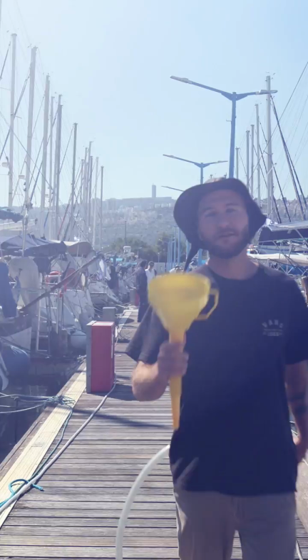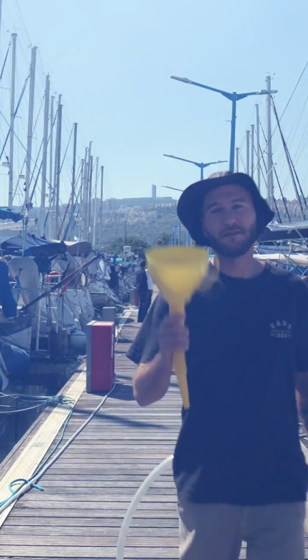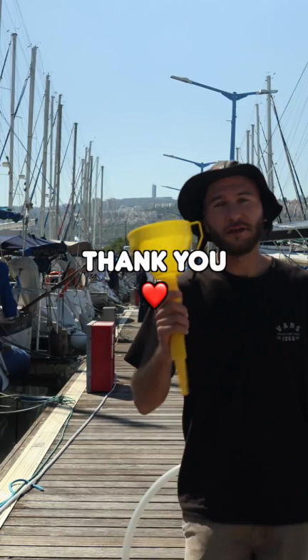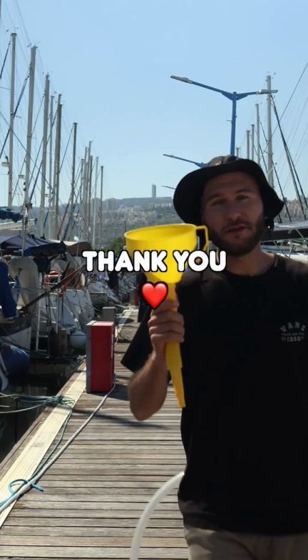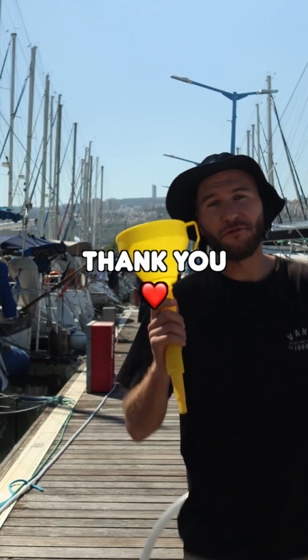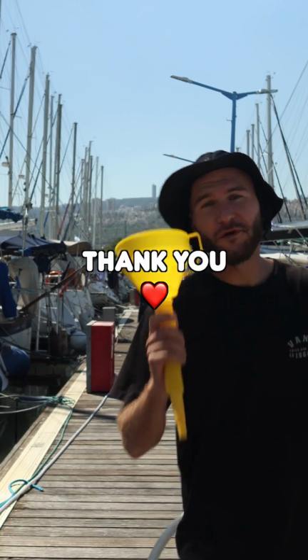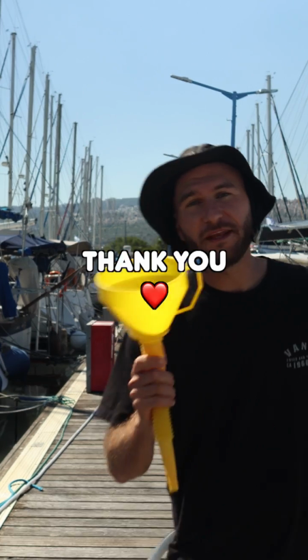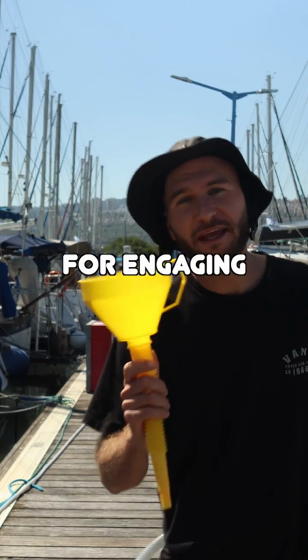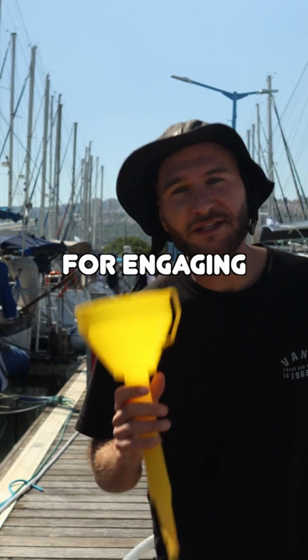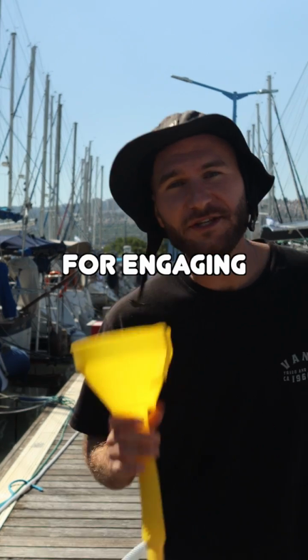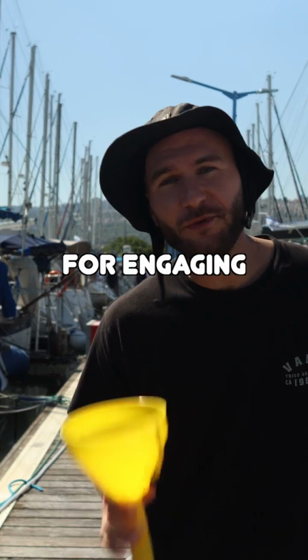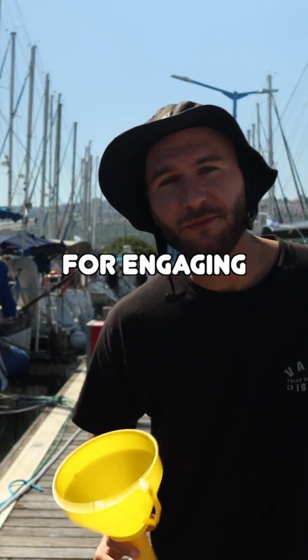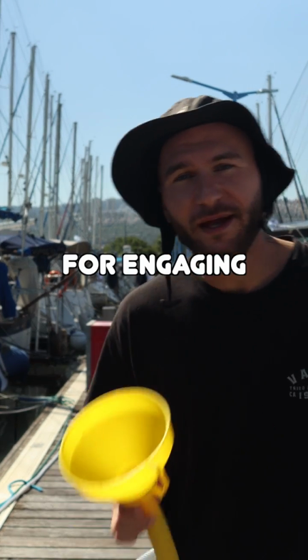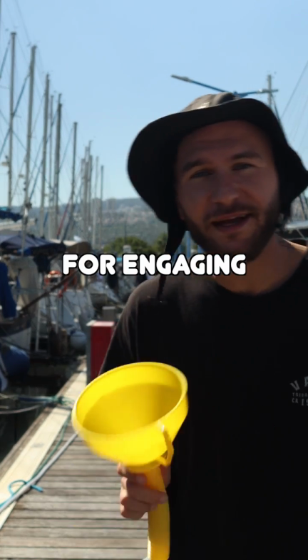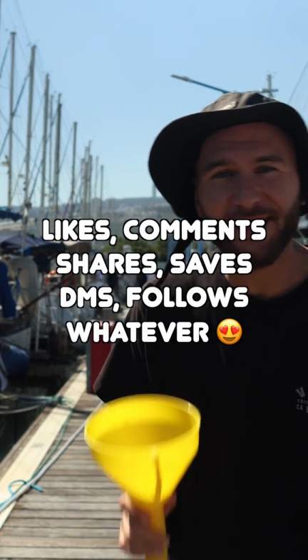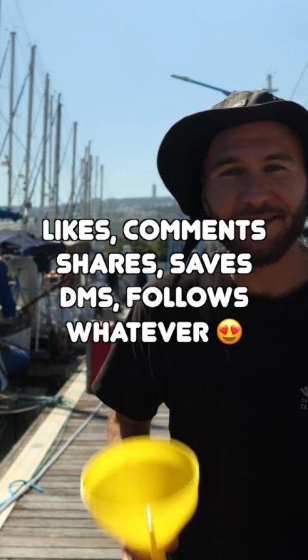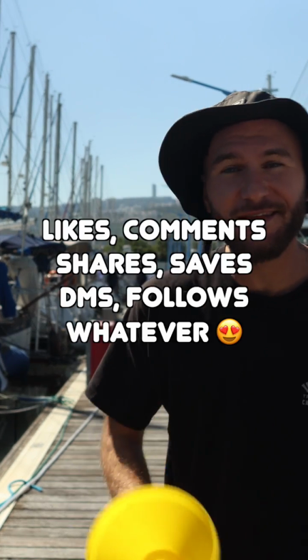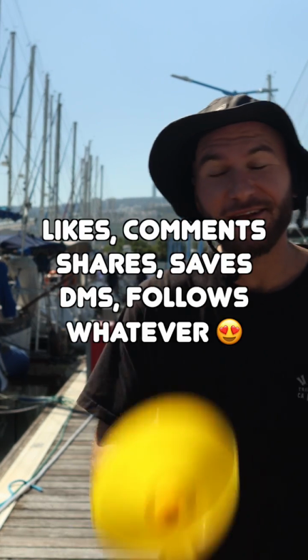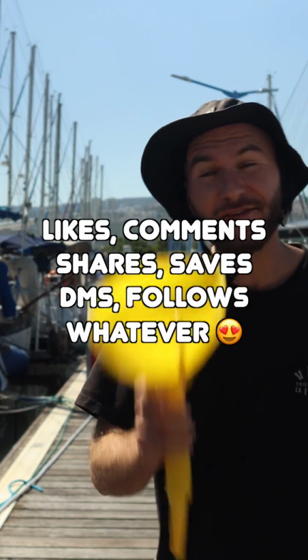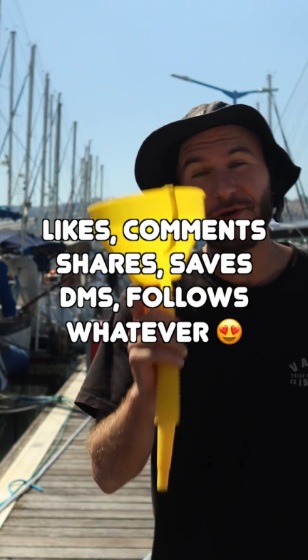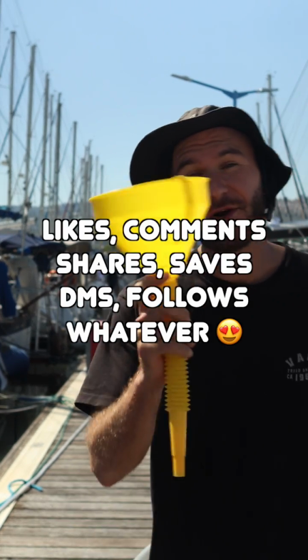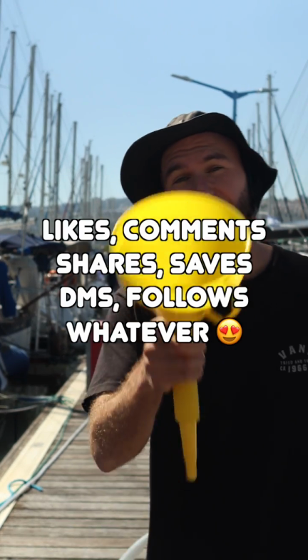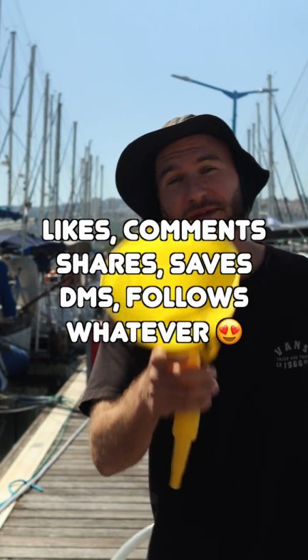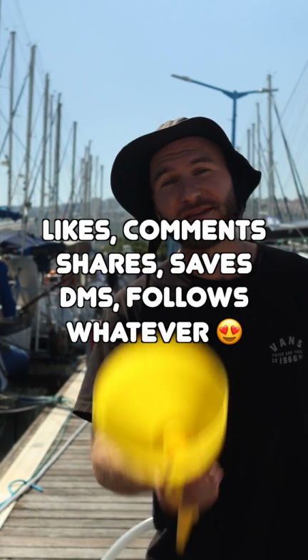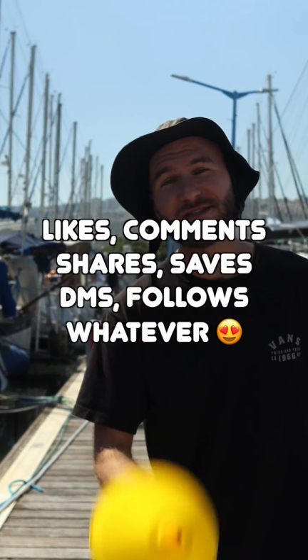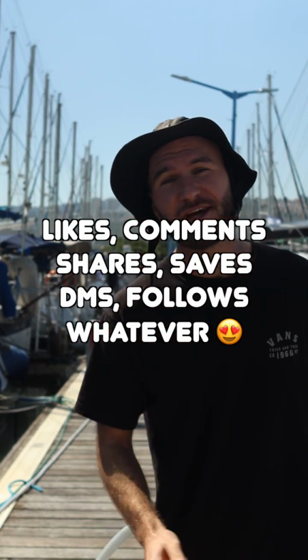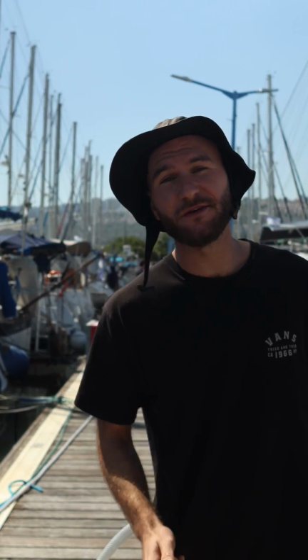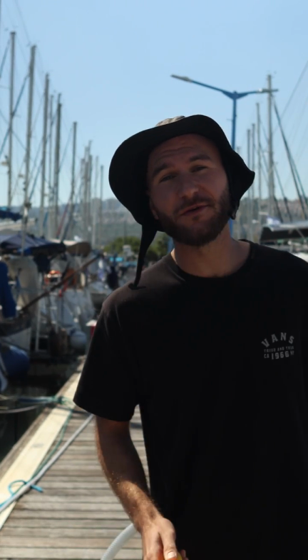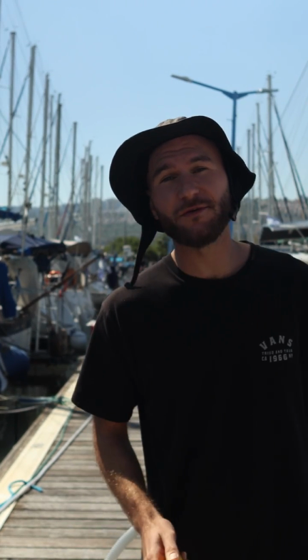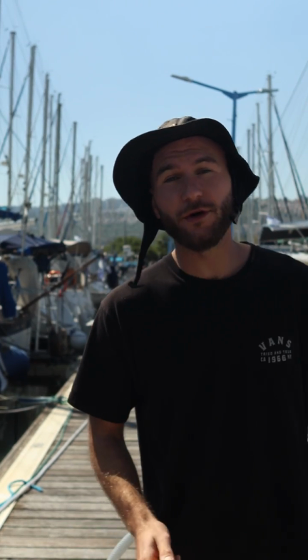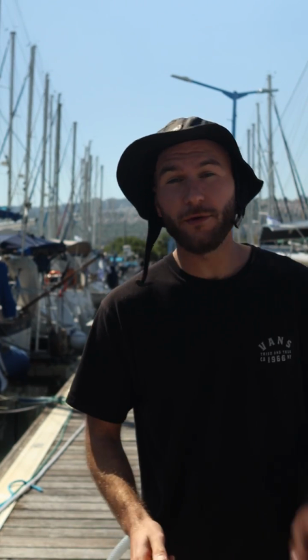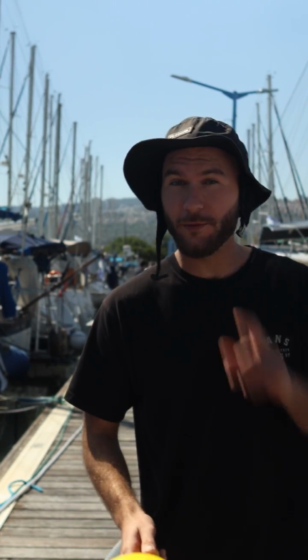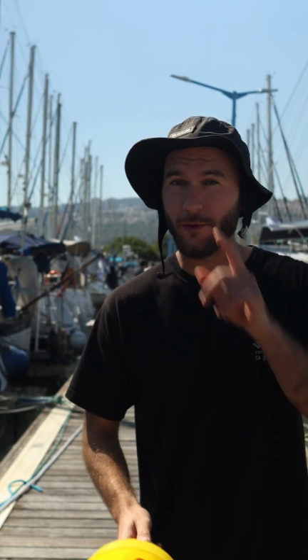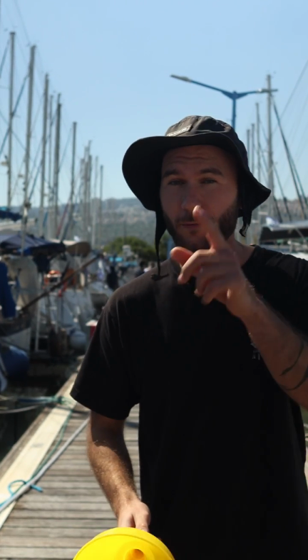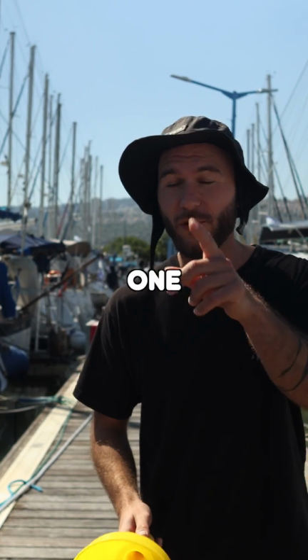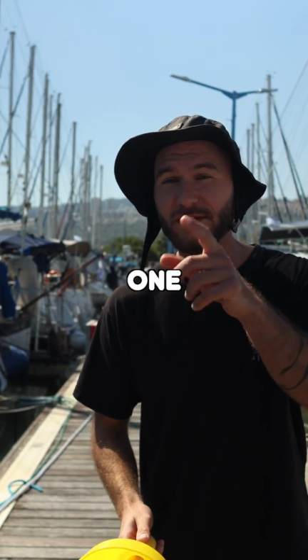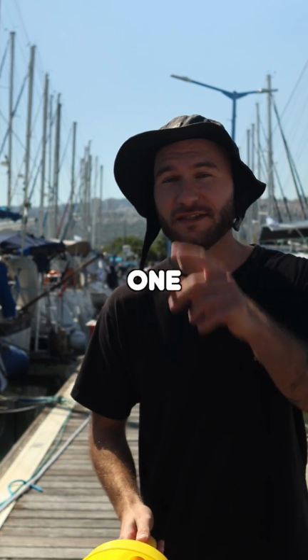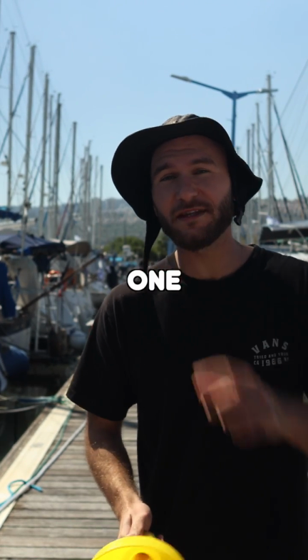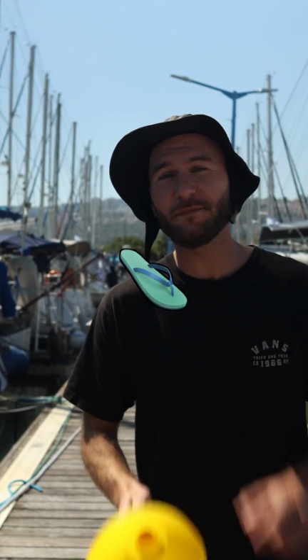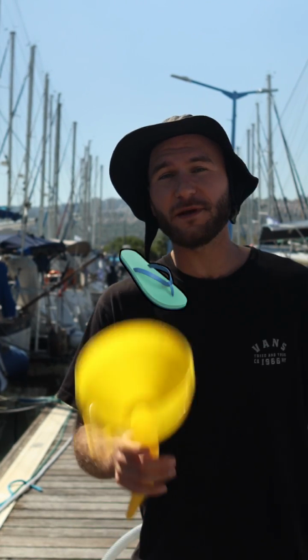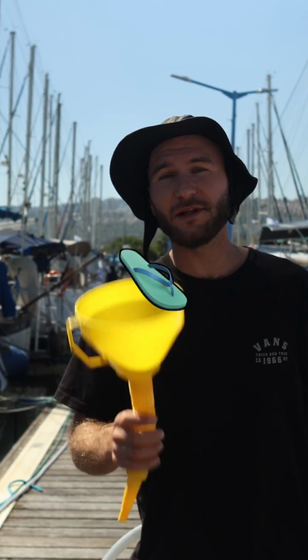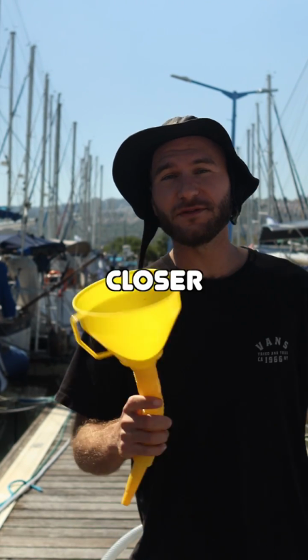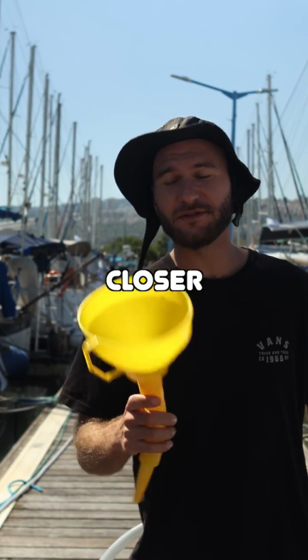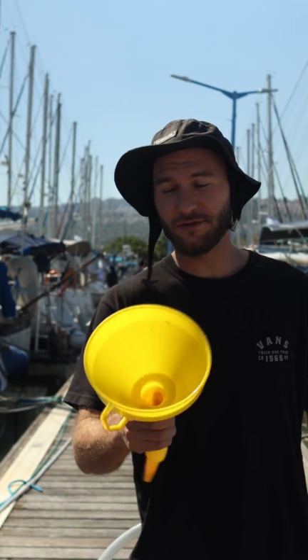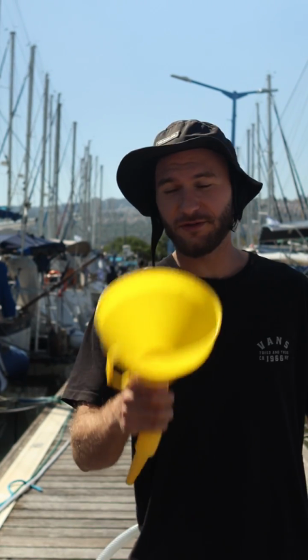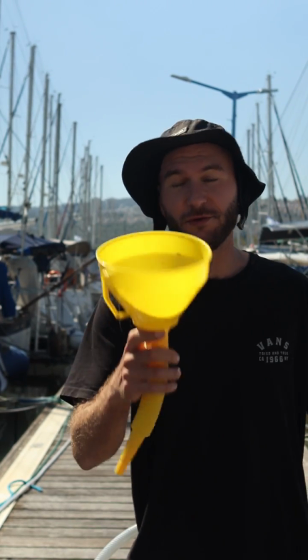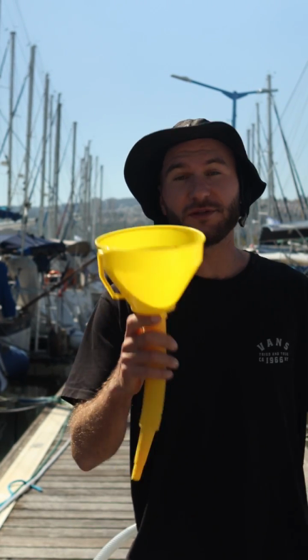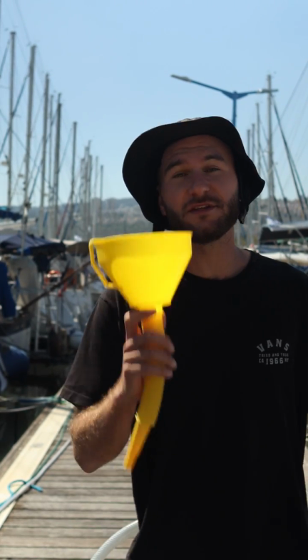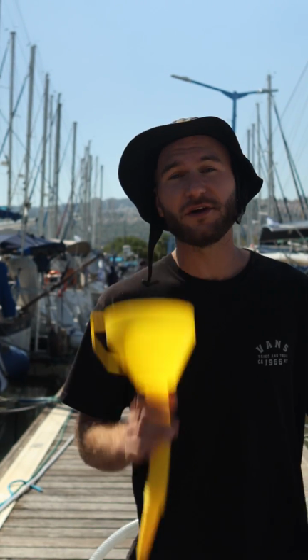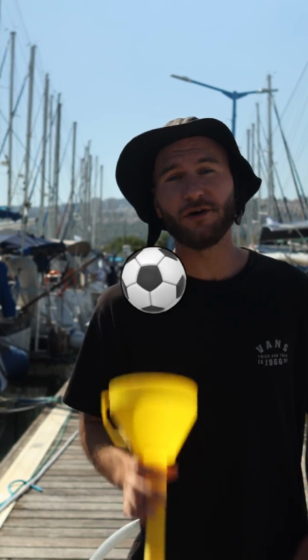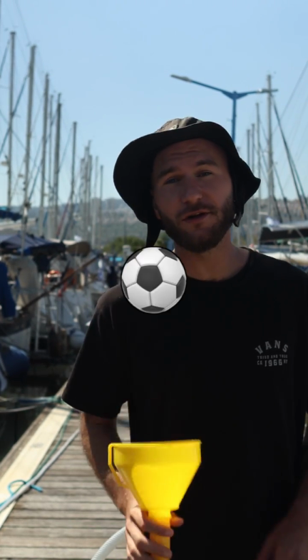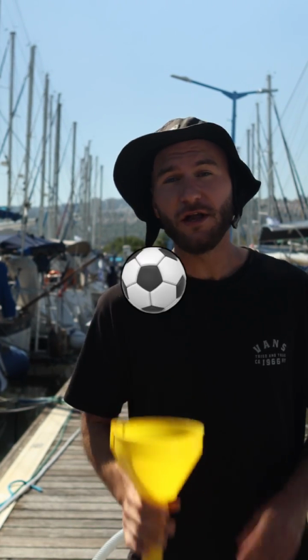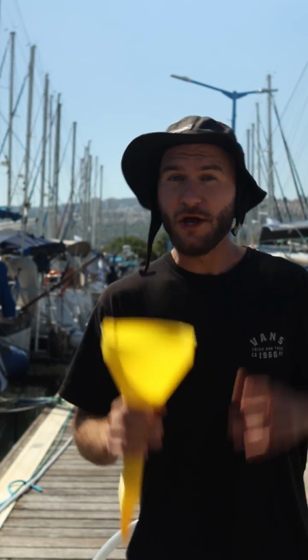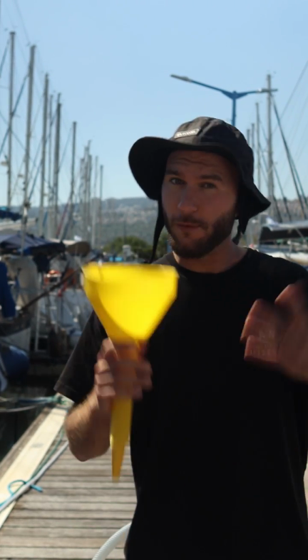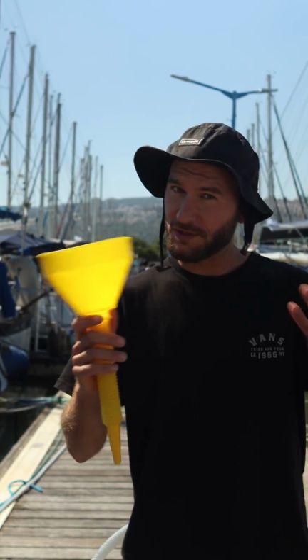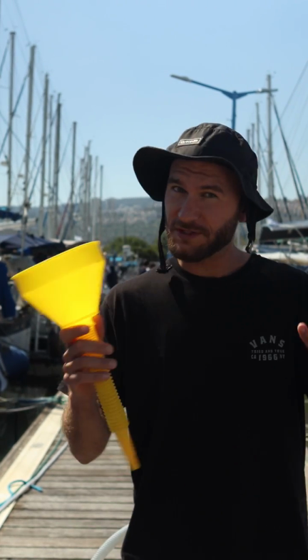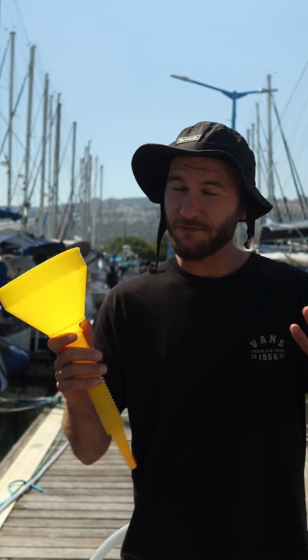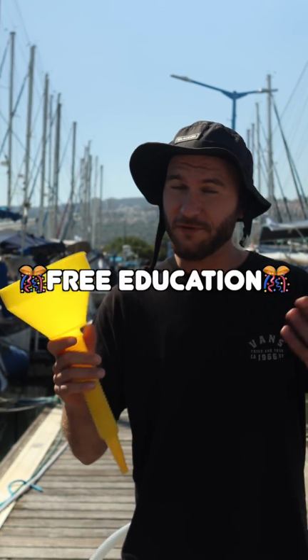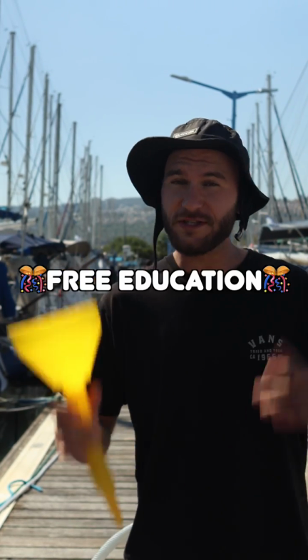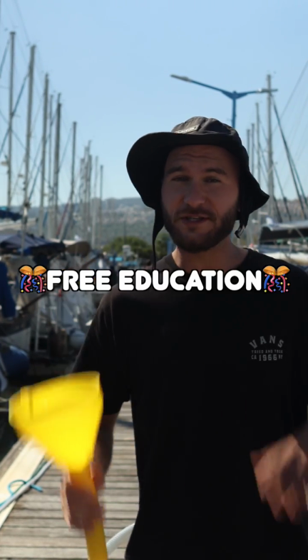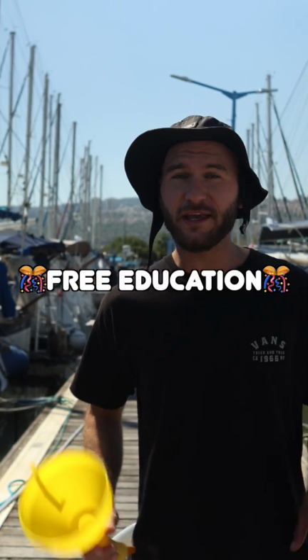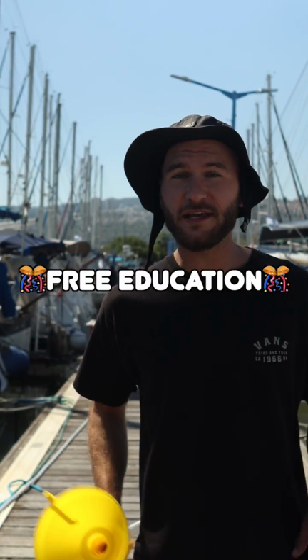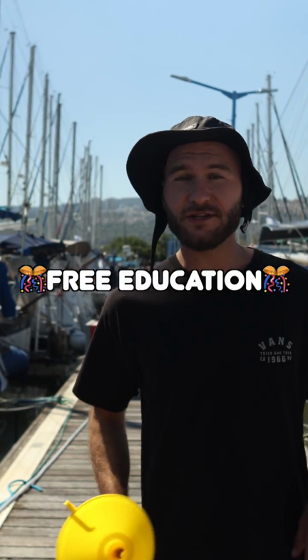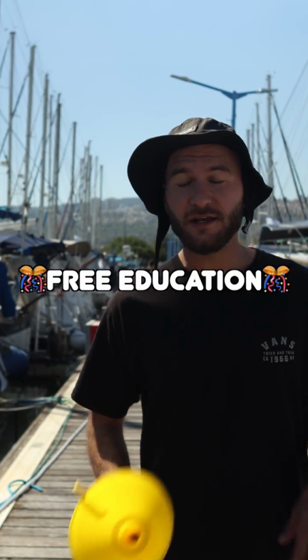Thank you for engaging with my content. You're helping this channel grow and we're one step closer towards the goal, which is free education.